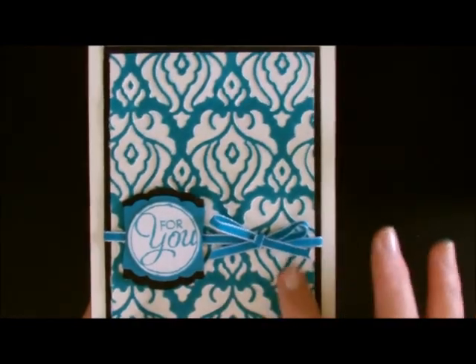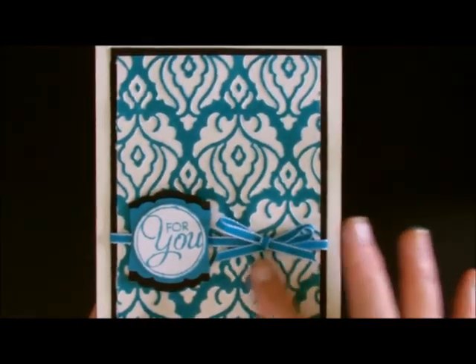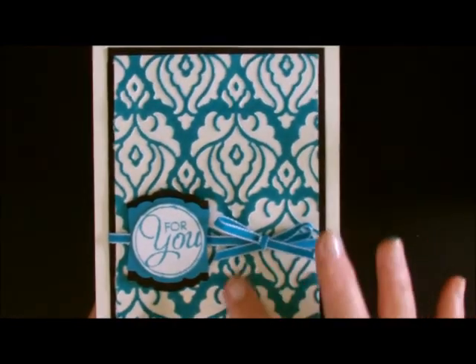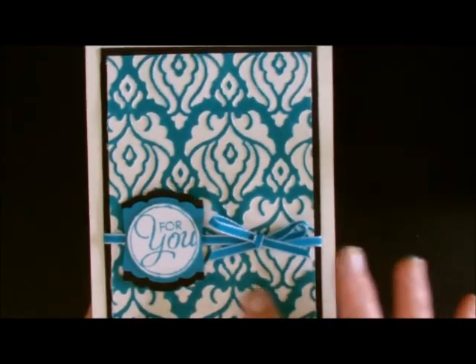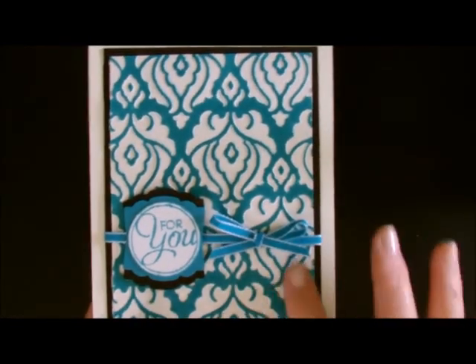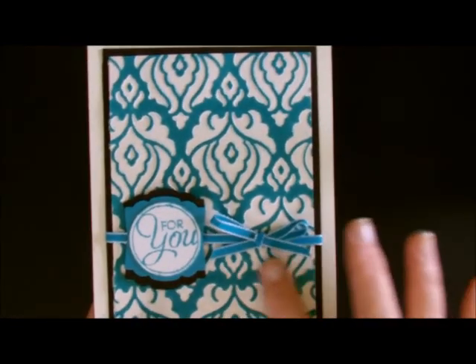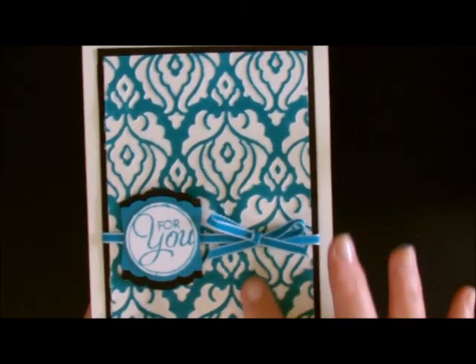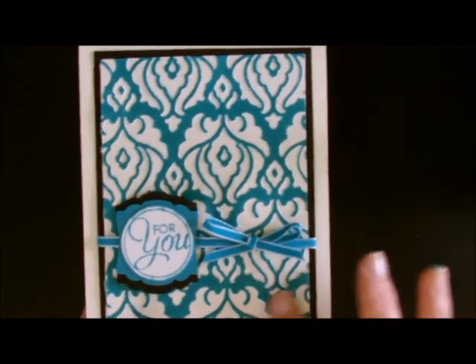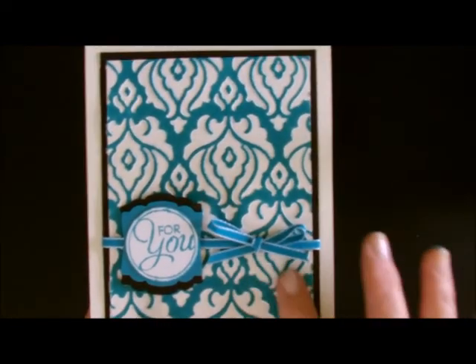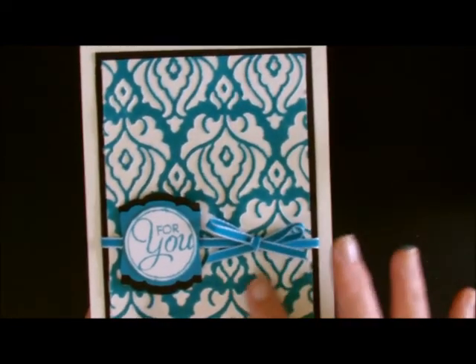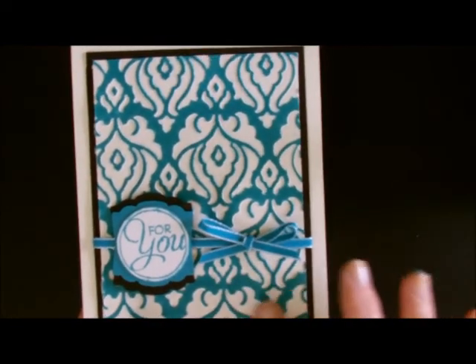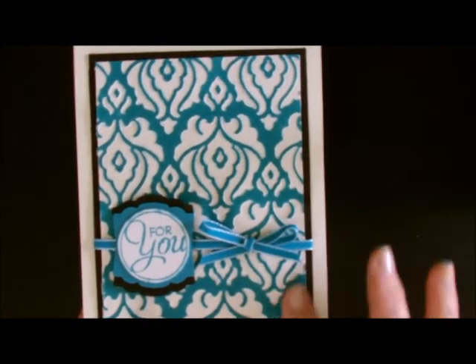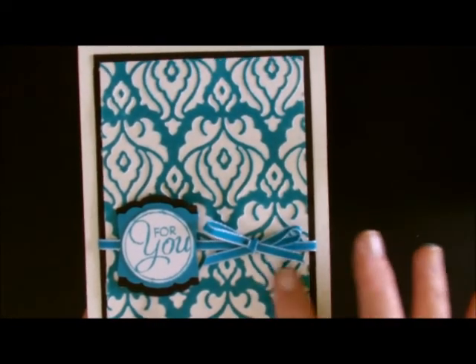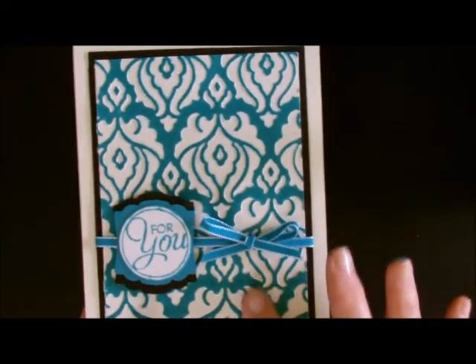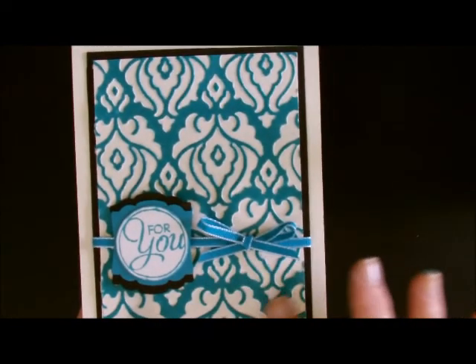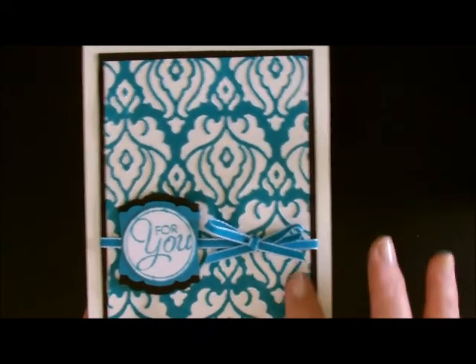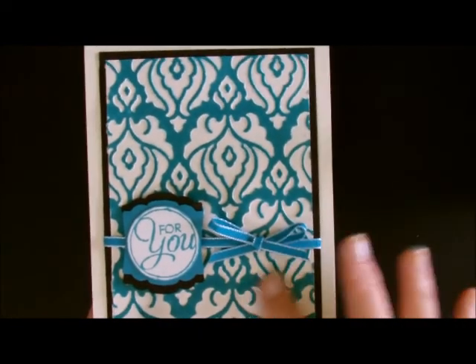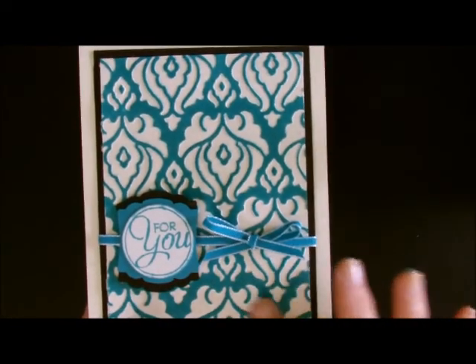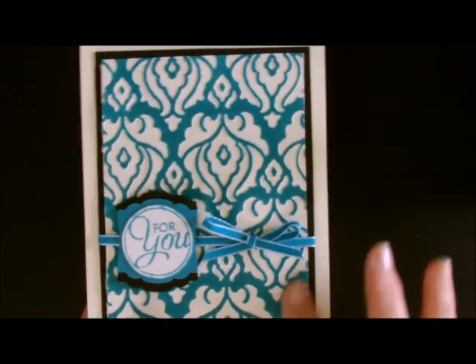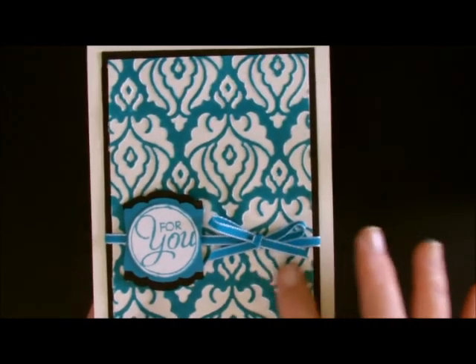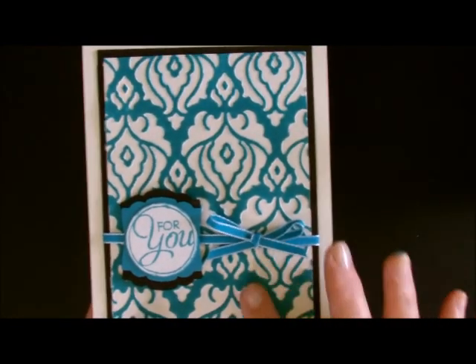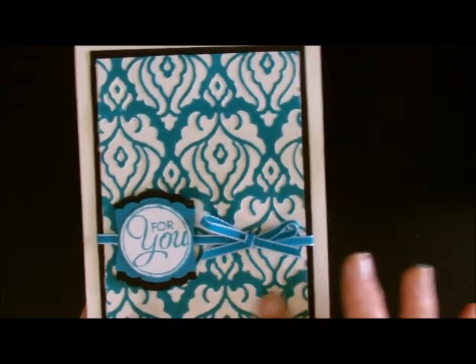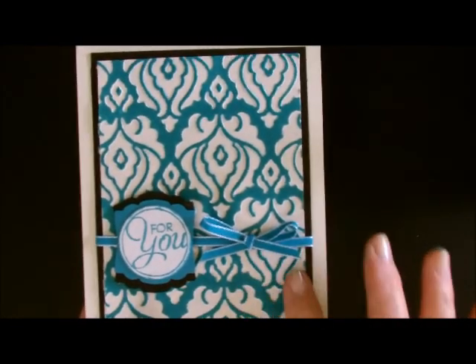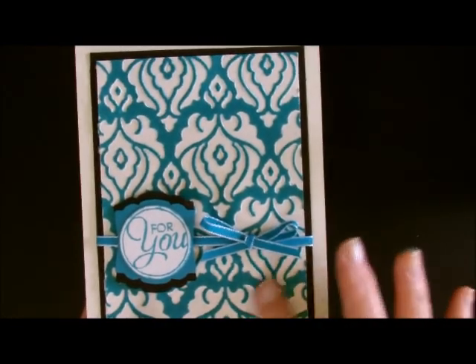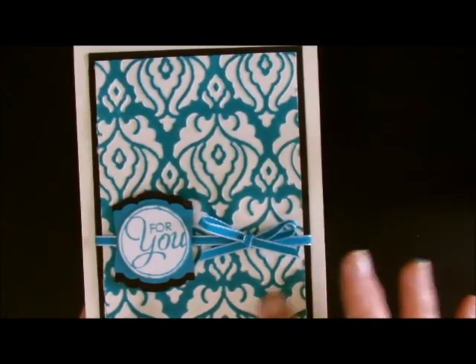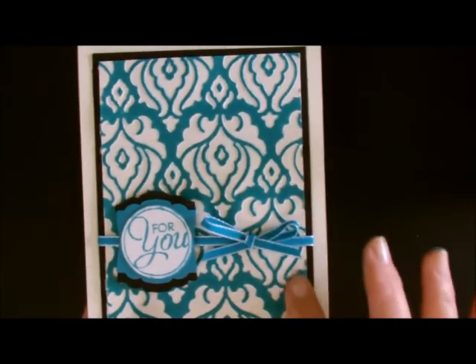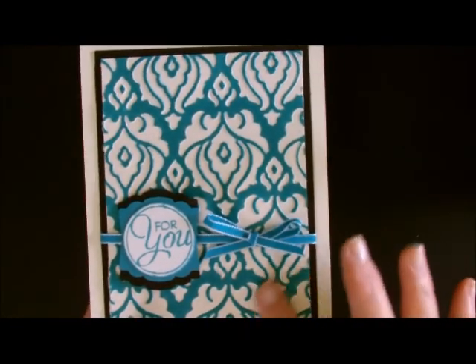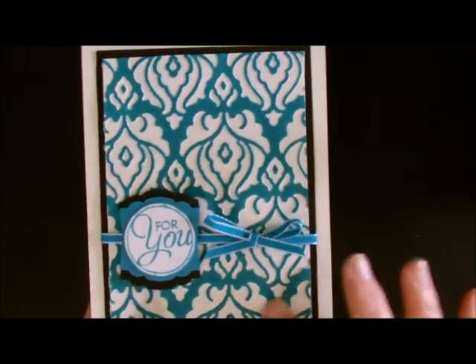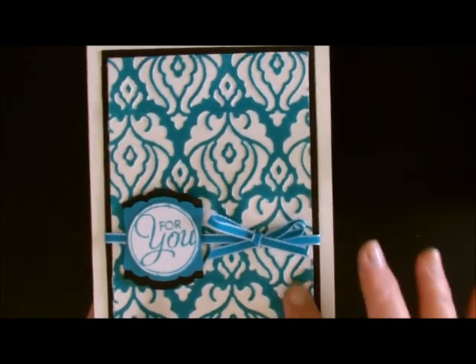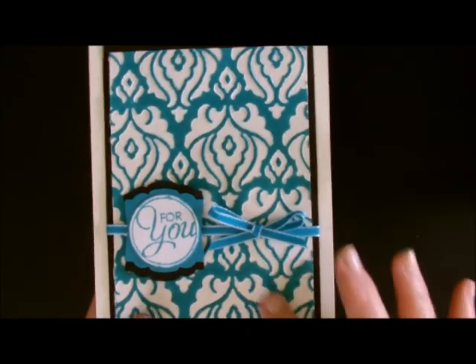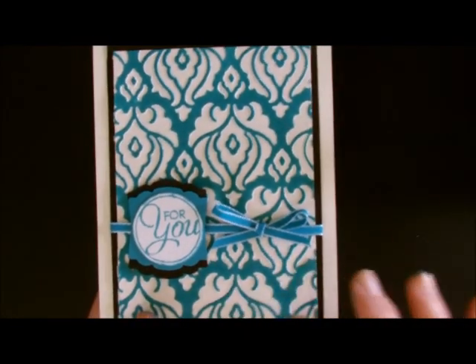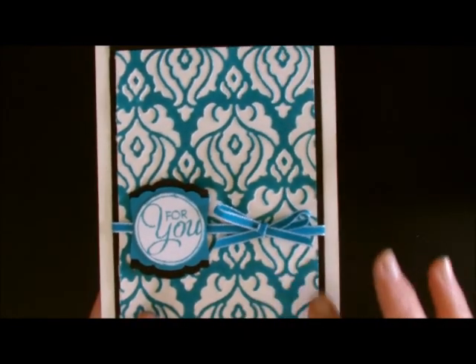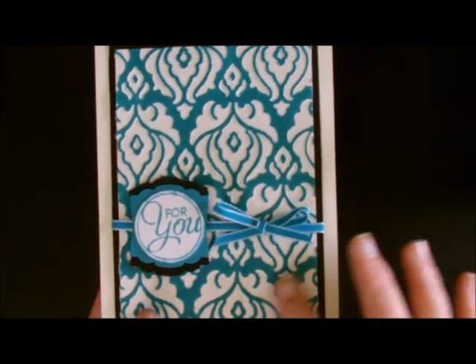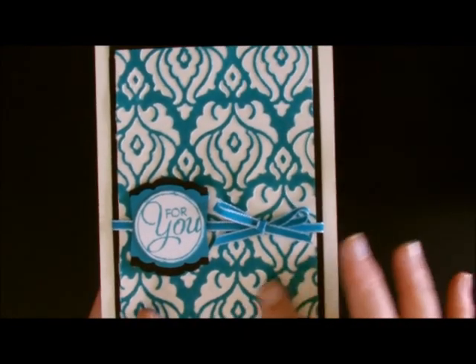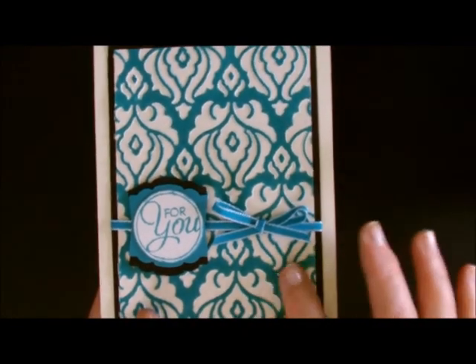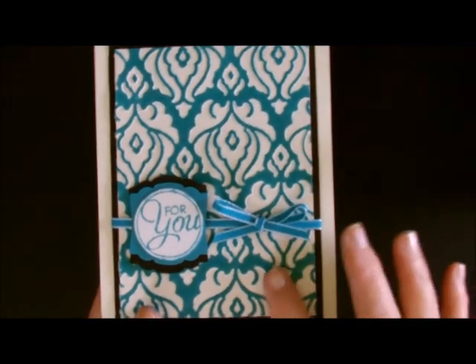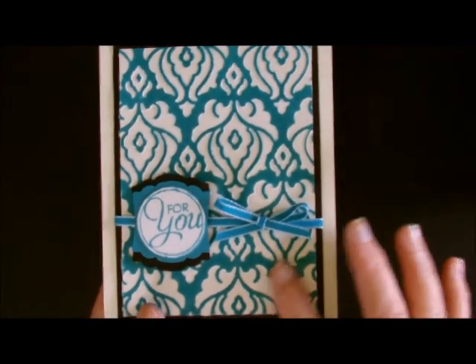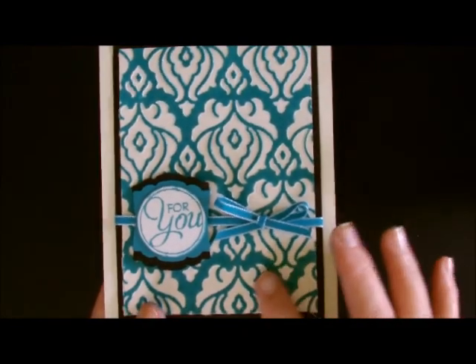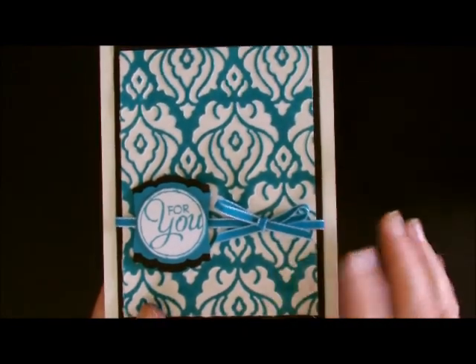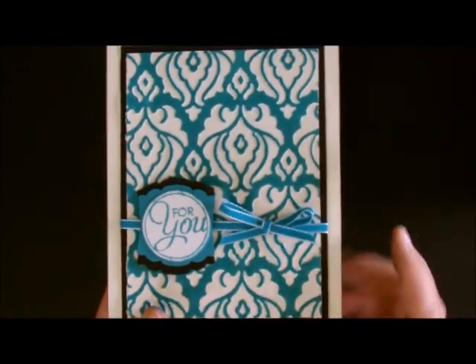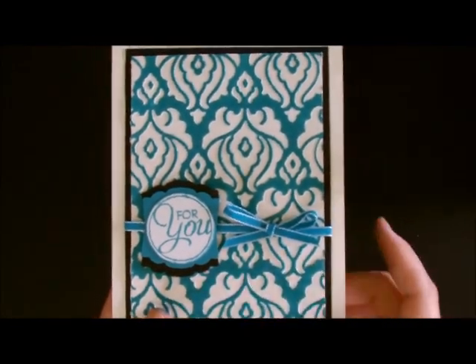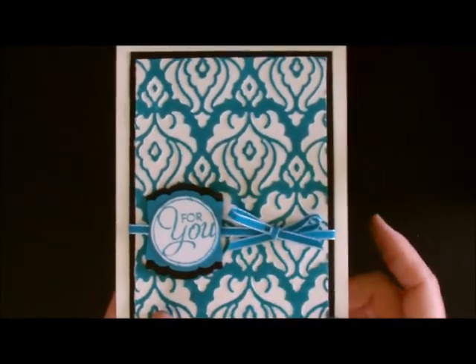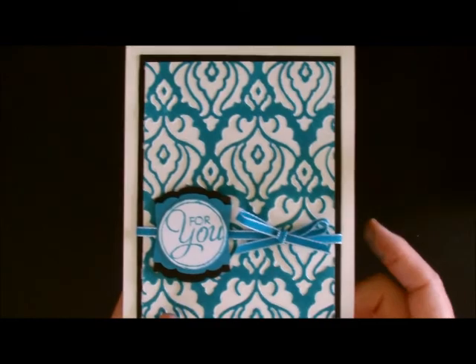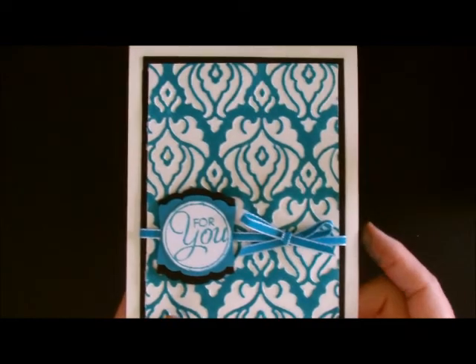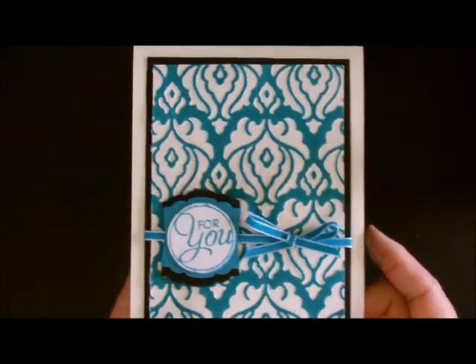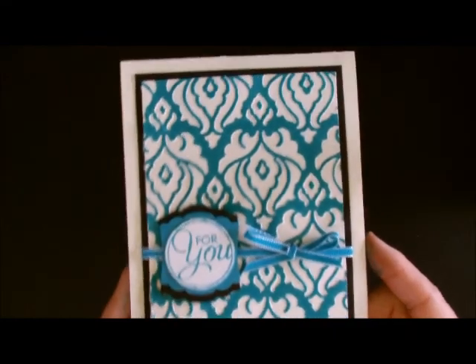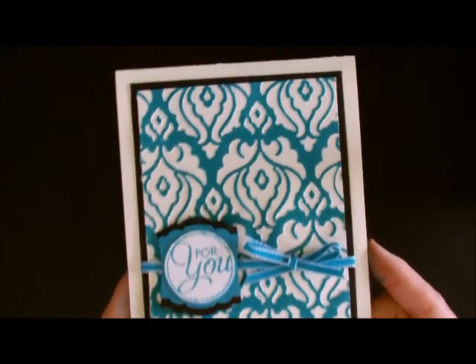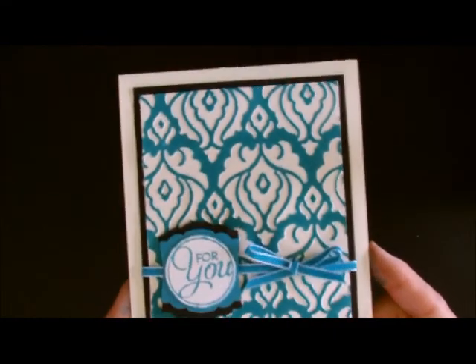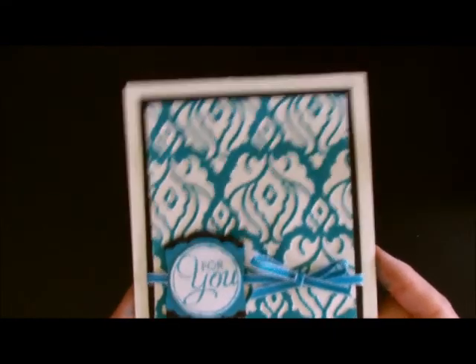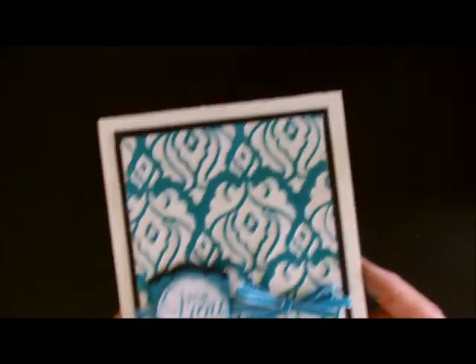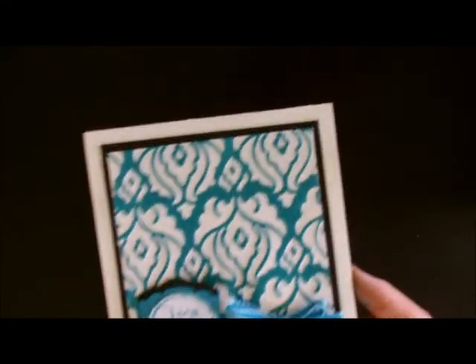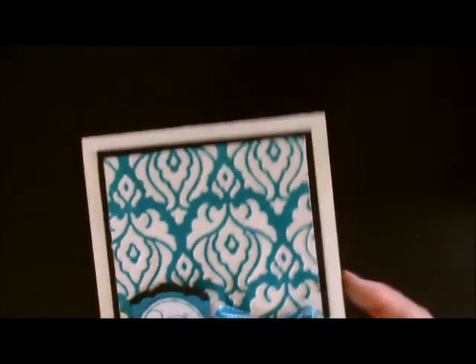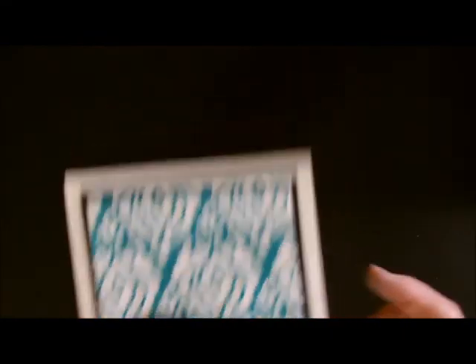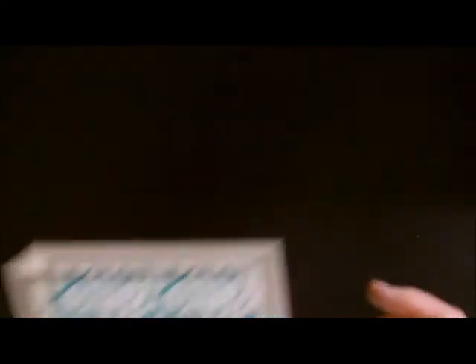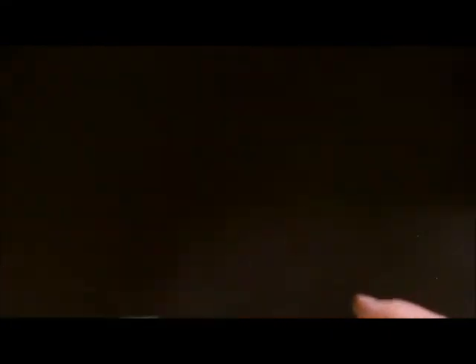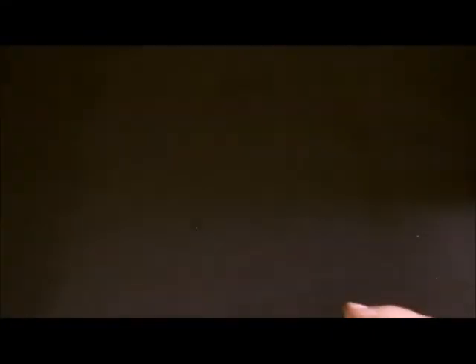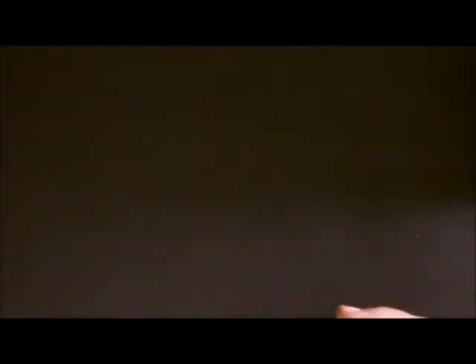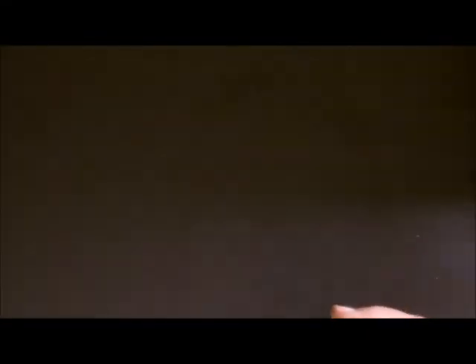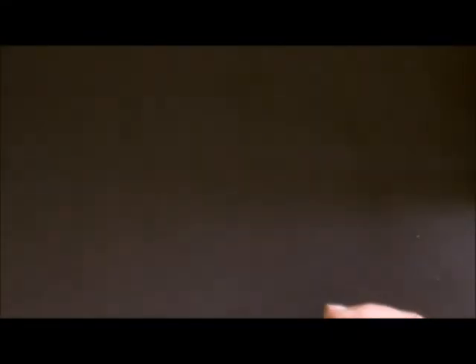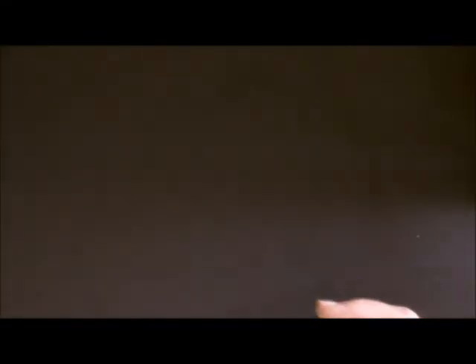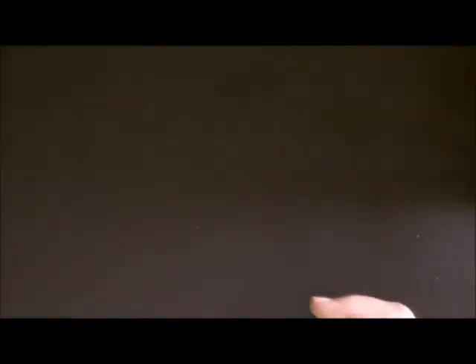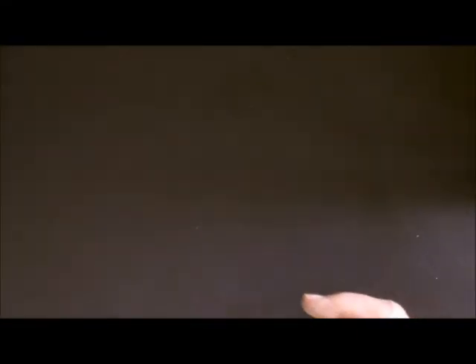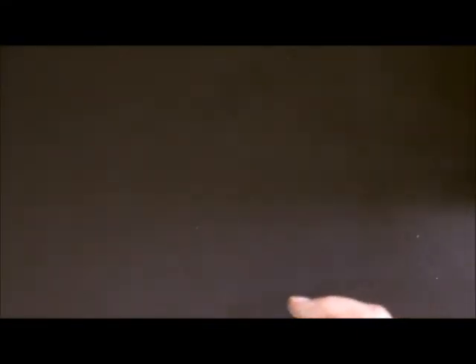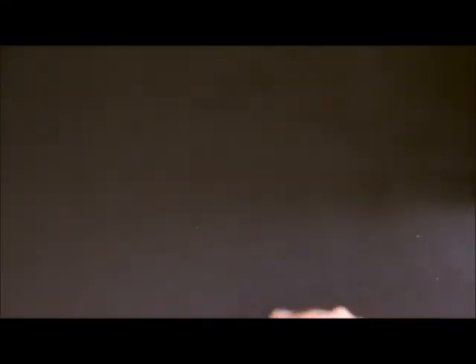And like I said, when you're done with it — to touch, to feel, and to look at it — it looks like suede. So let me show you how I got that look.